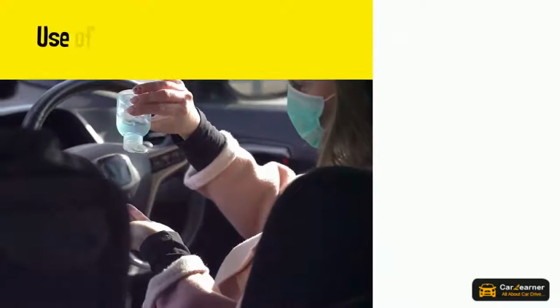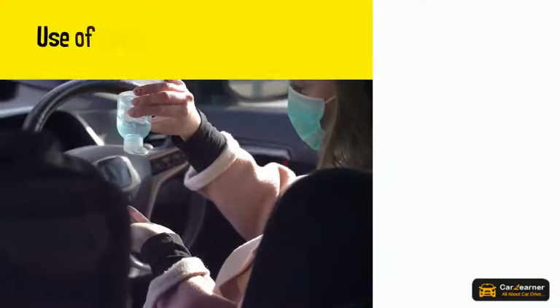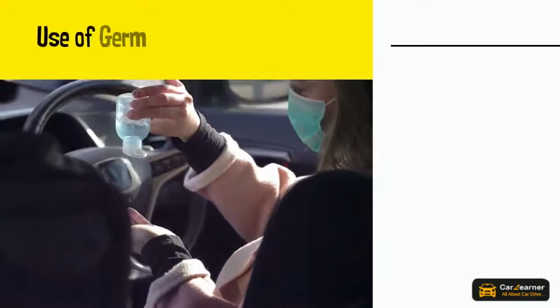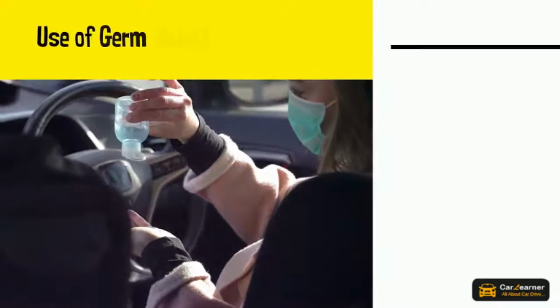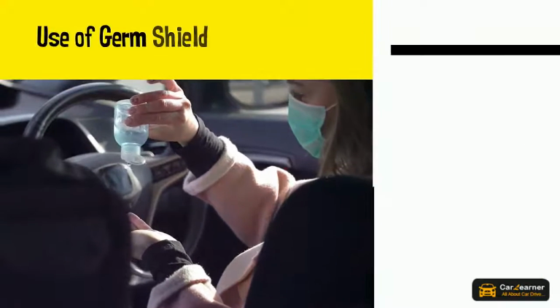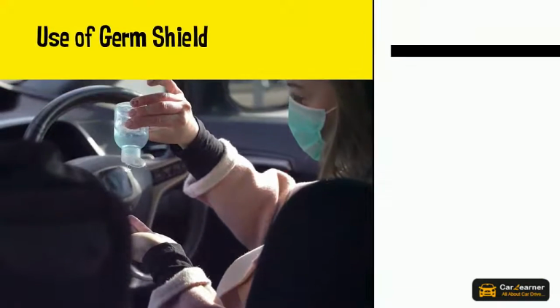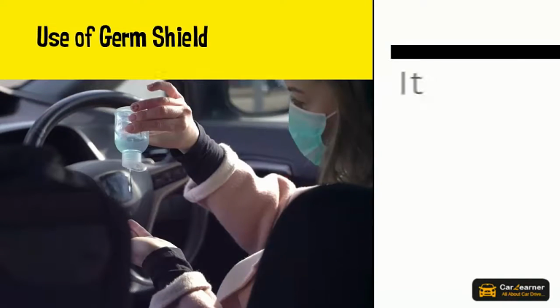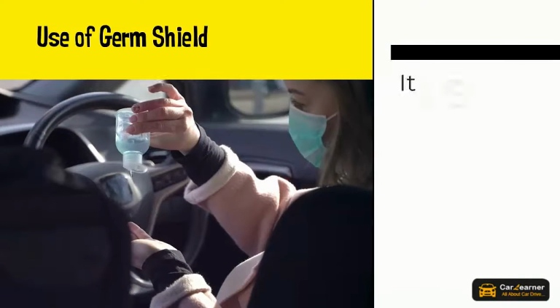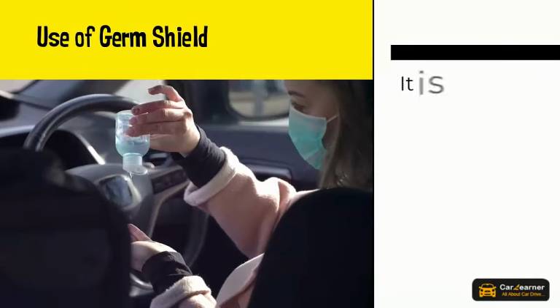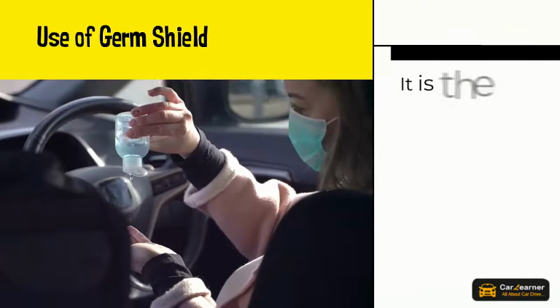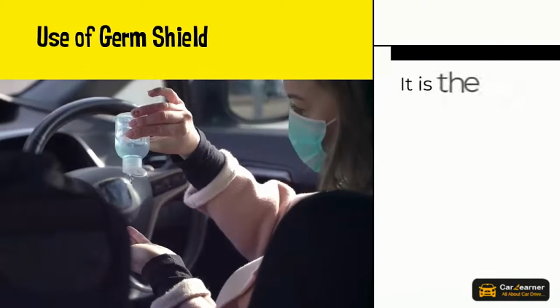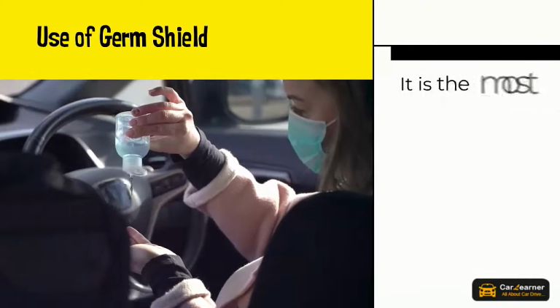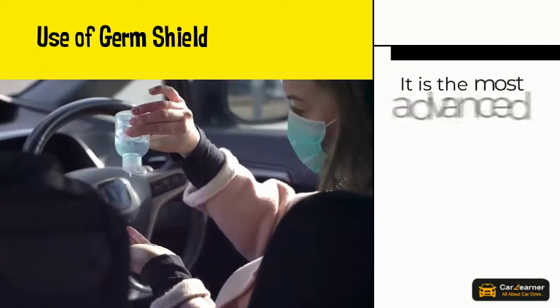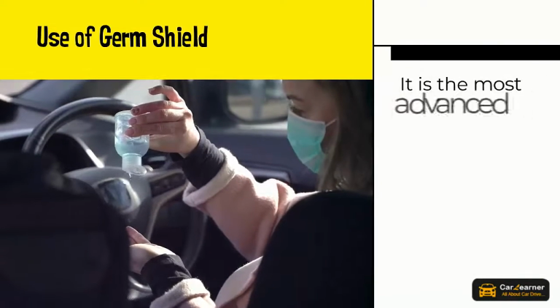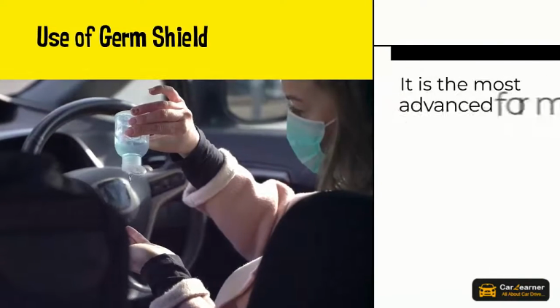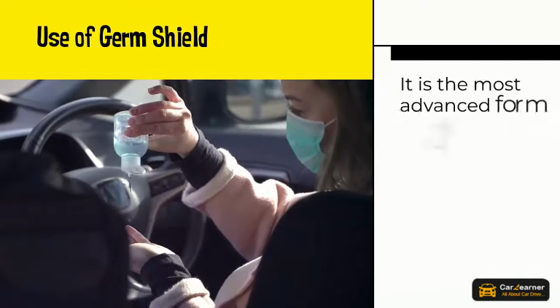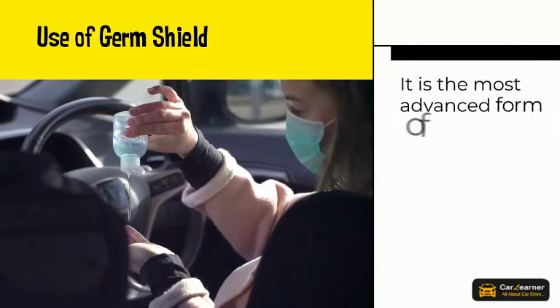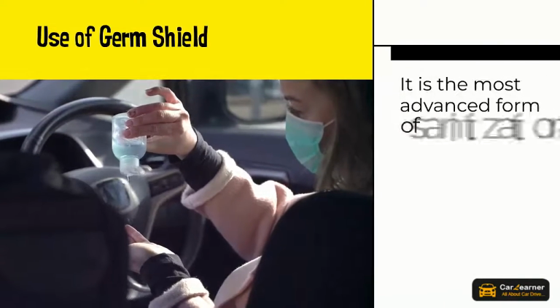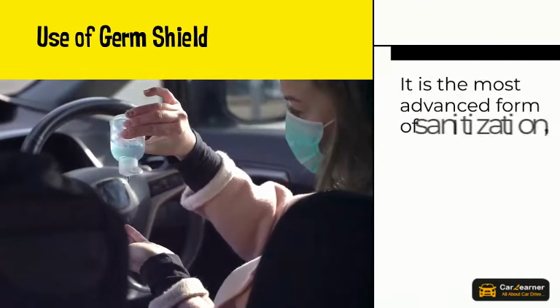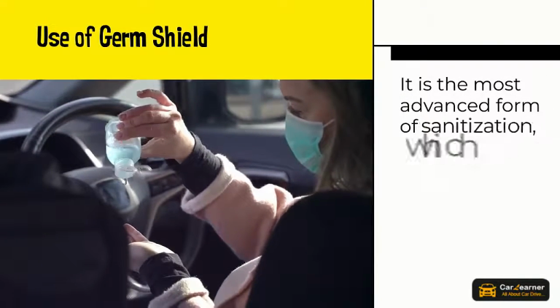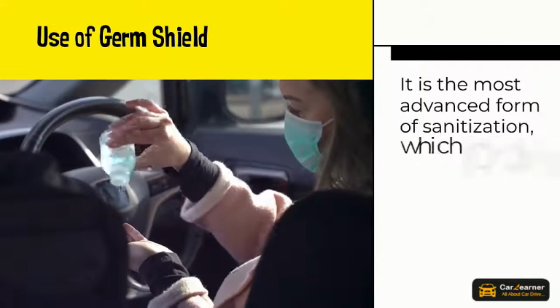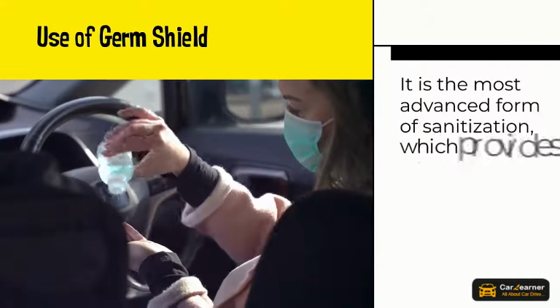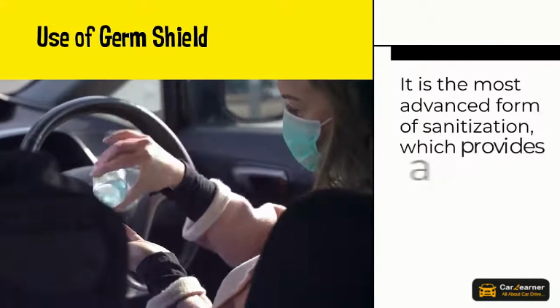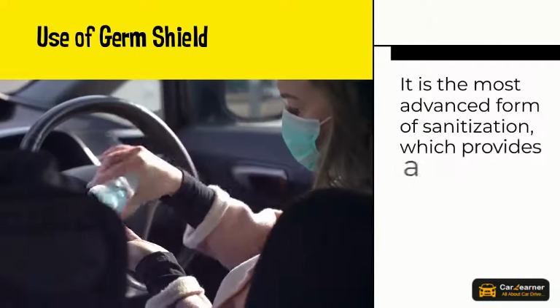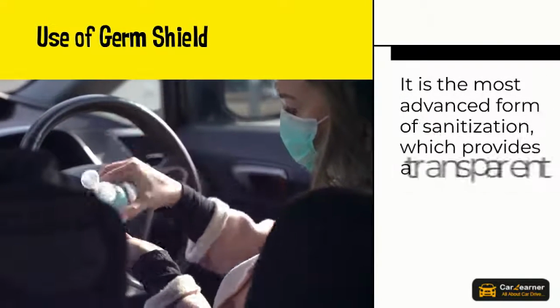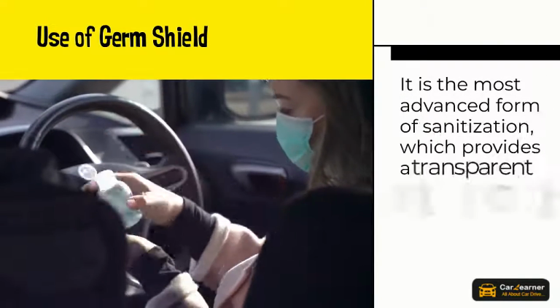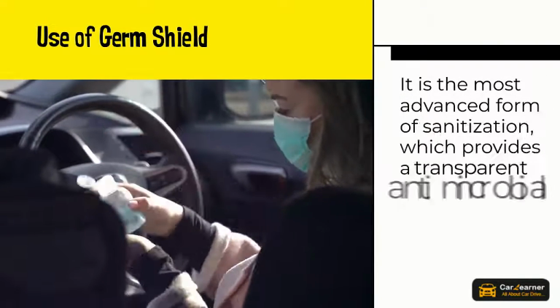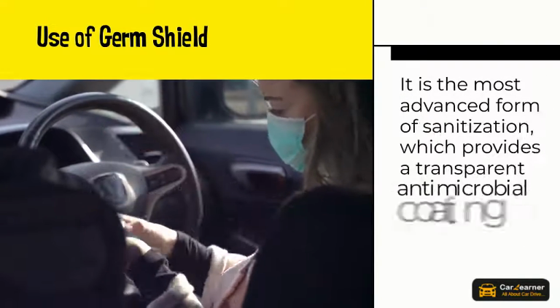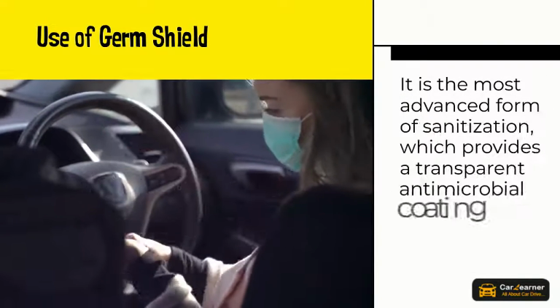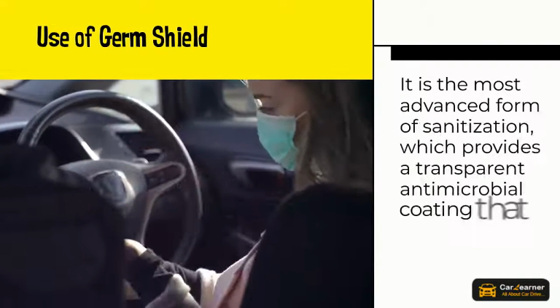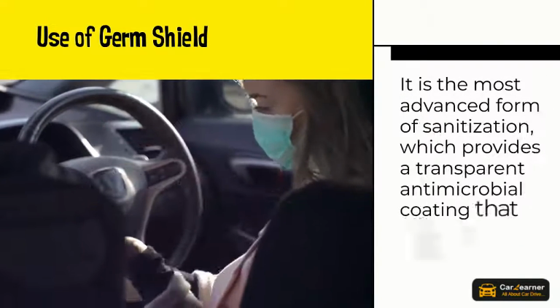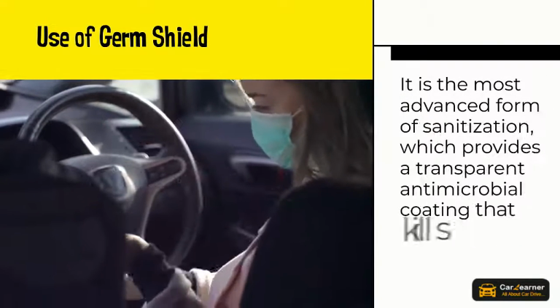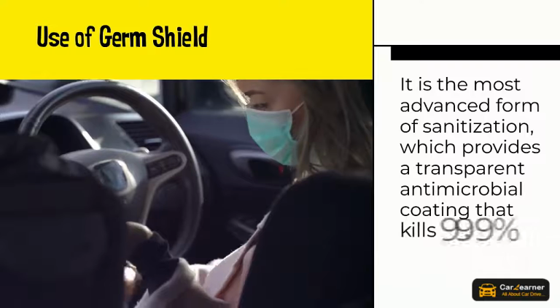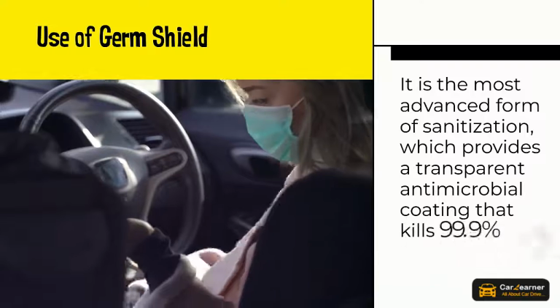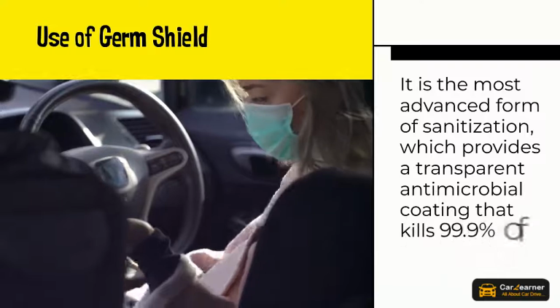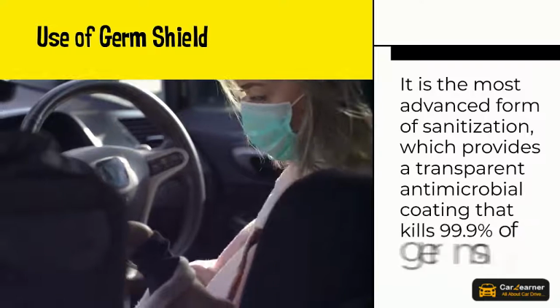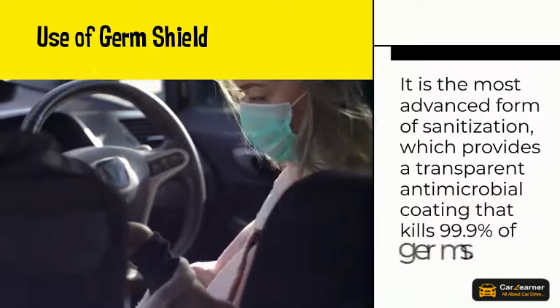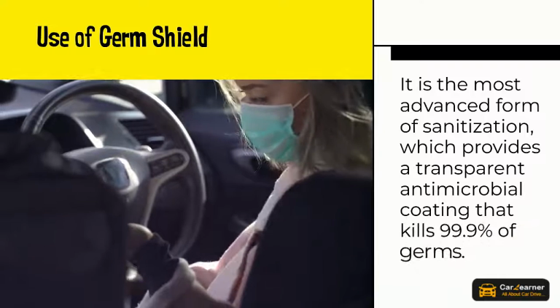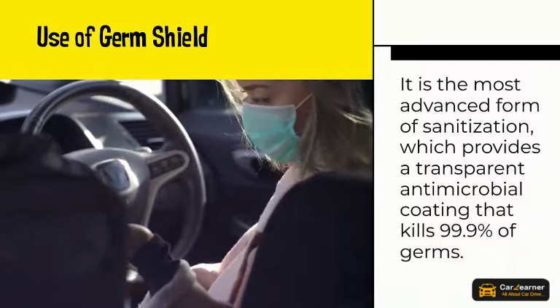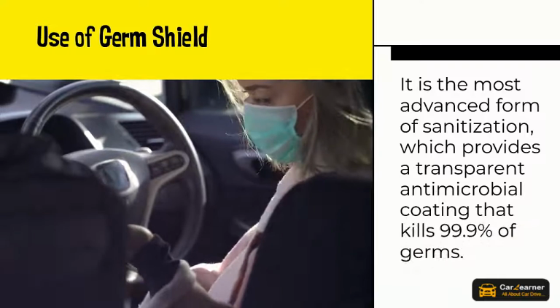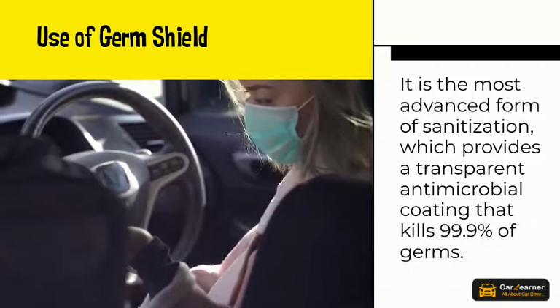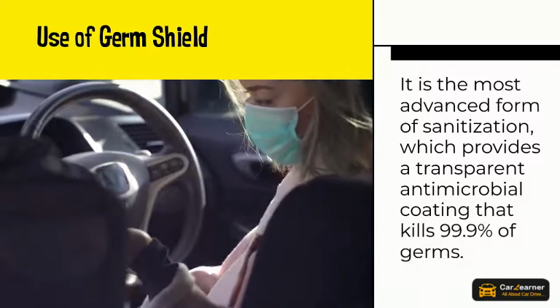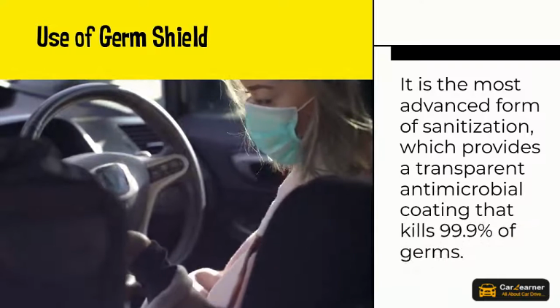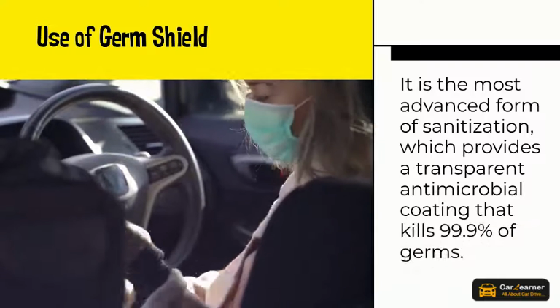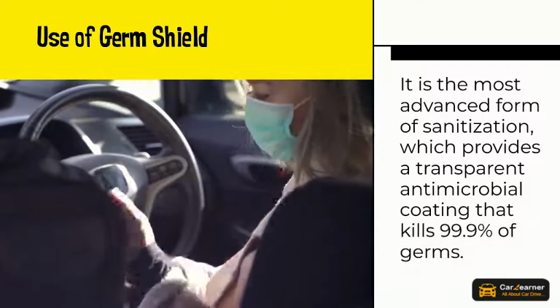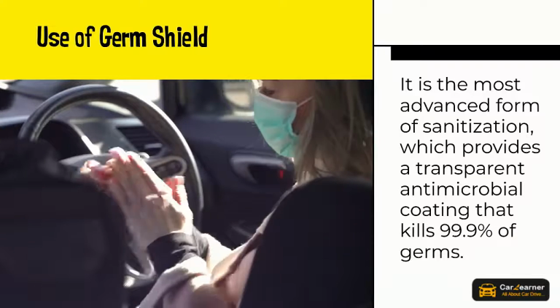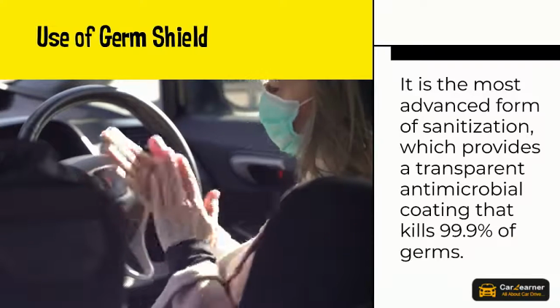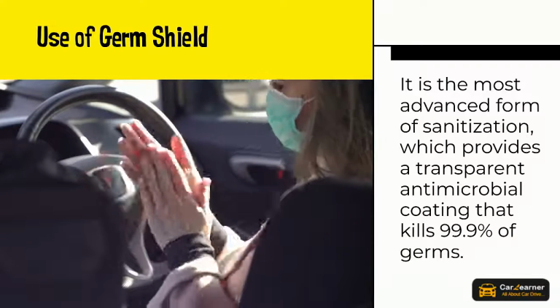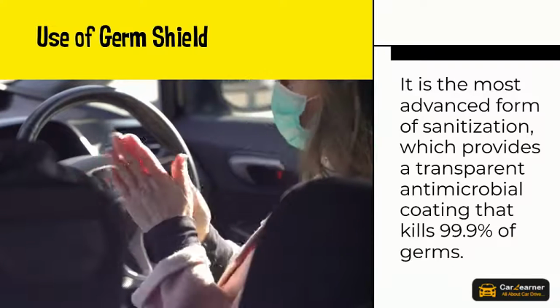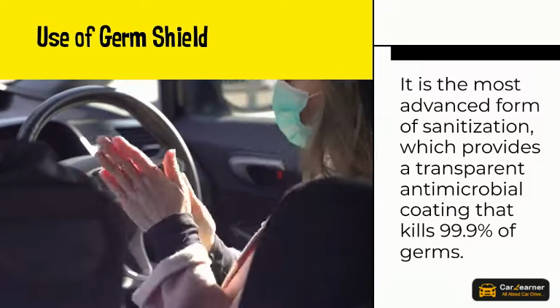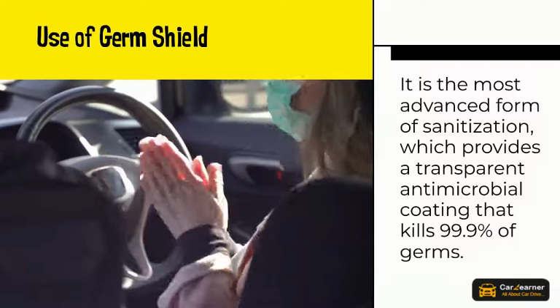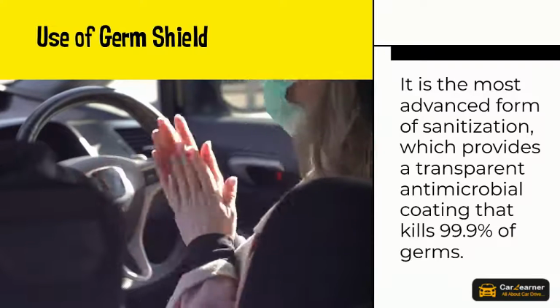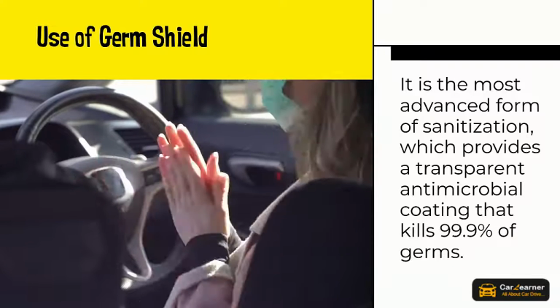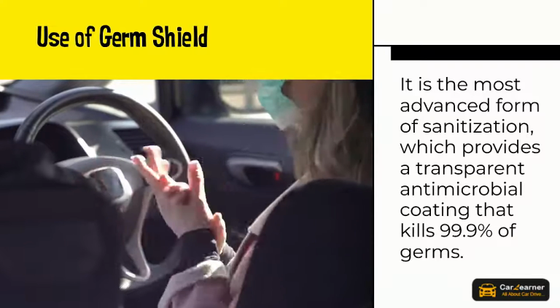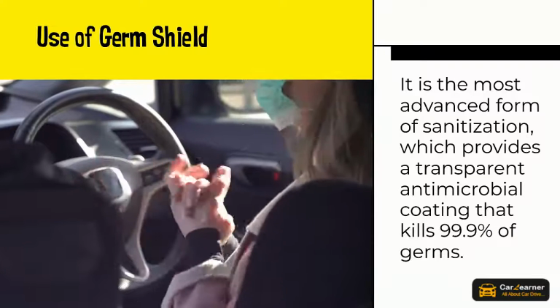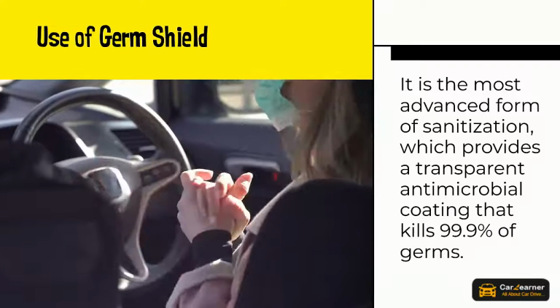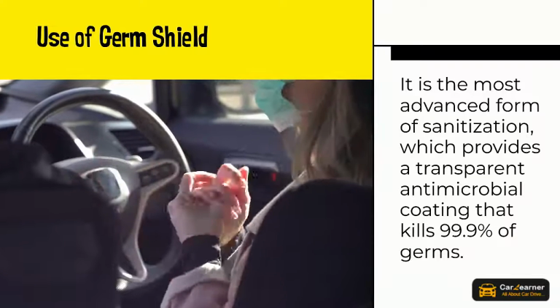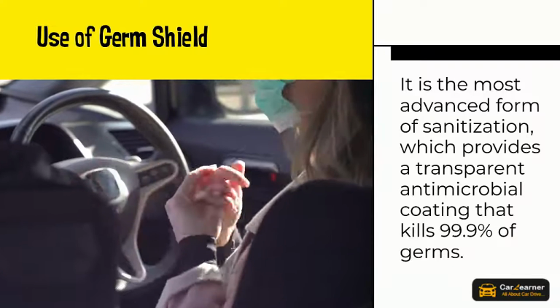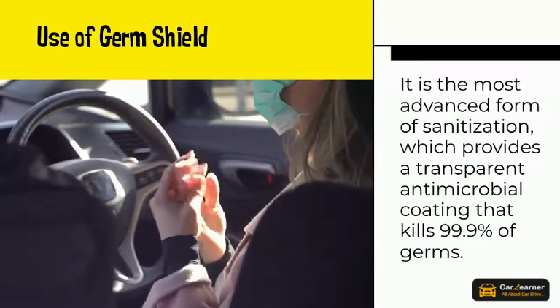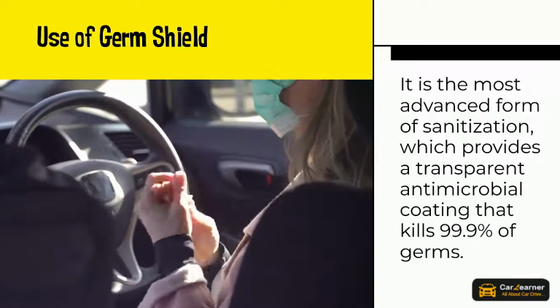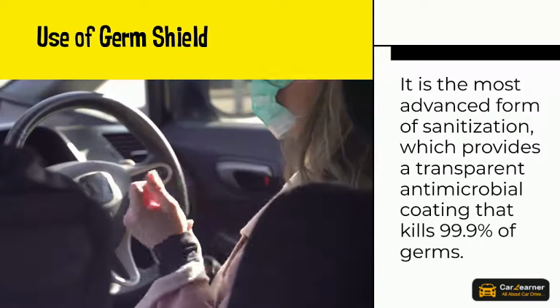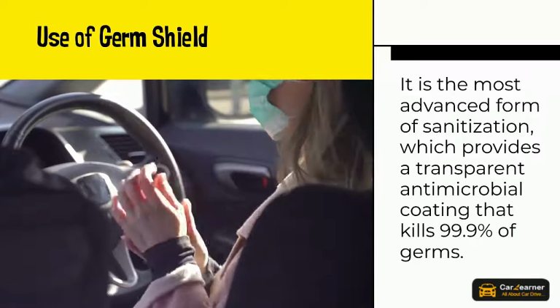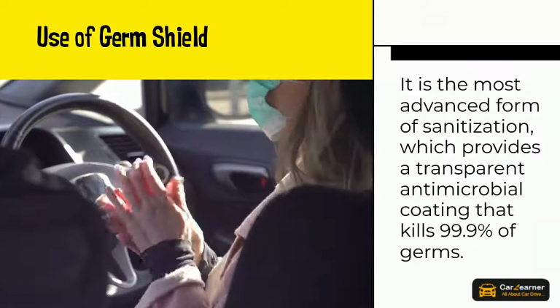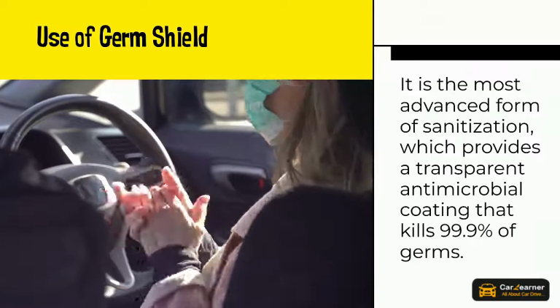Use of germ shield. It is the most advanced form of sanitization, which provides a transparent antimicrobial coating that kills 99.9% of germs.